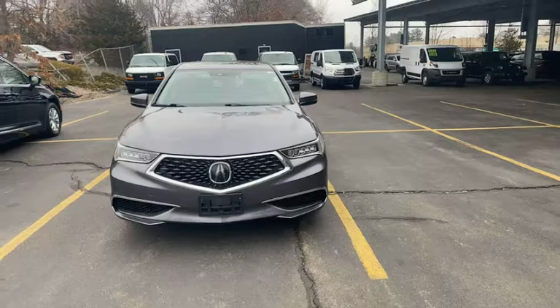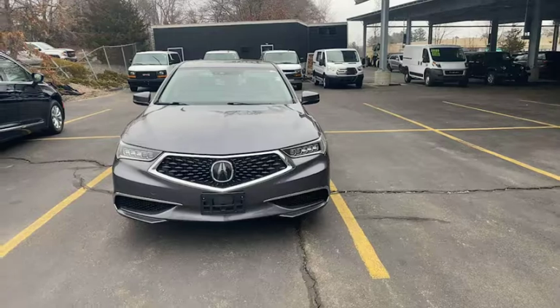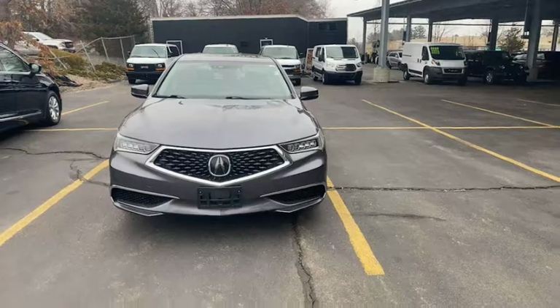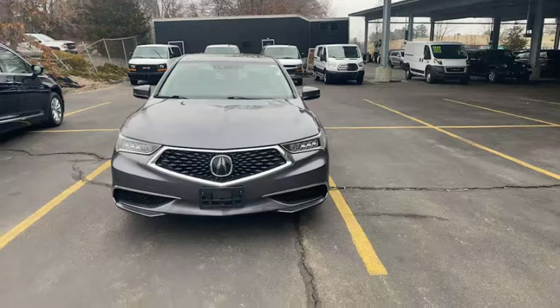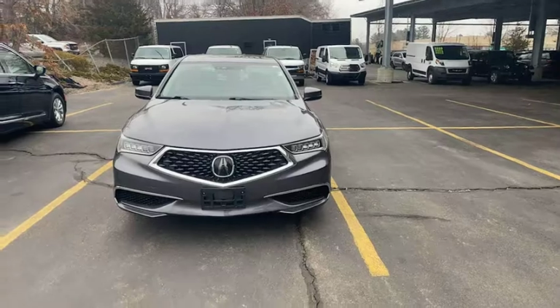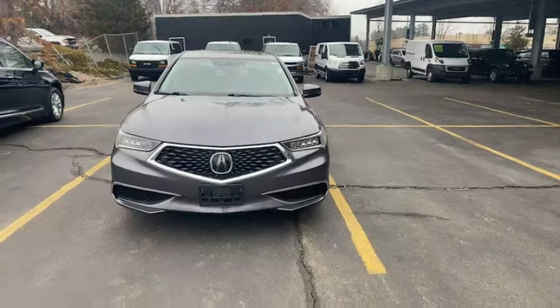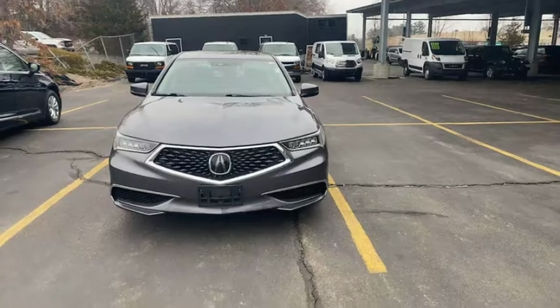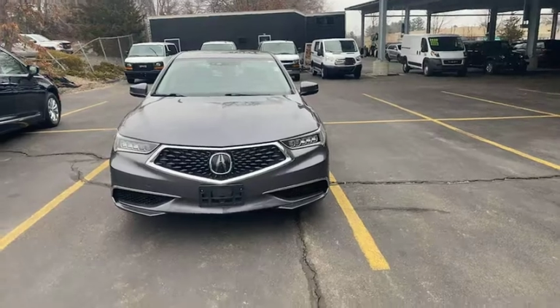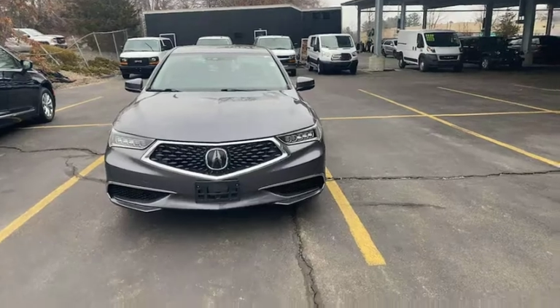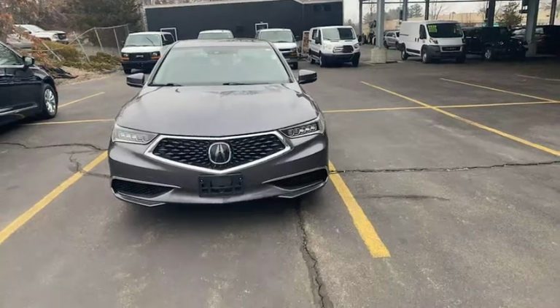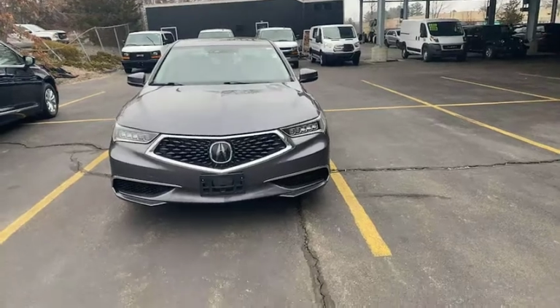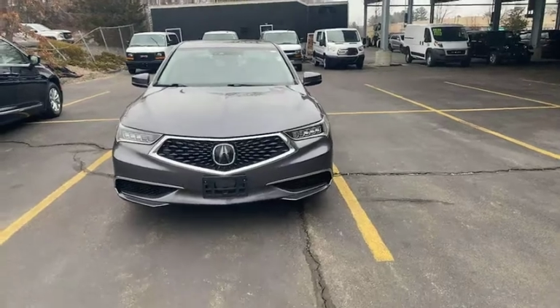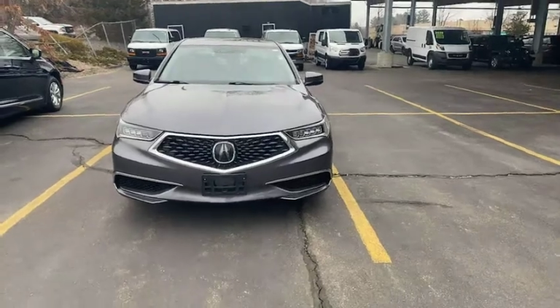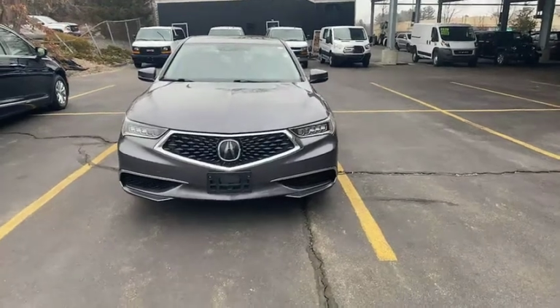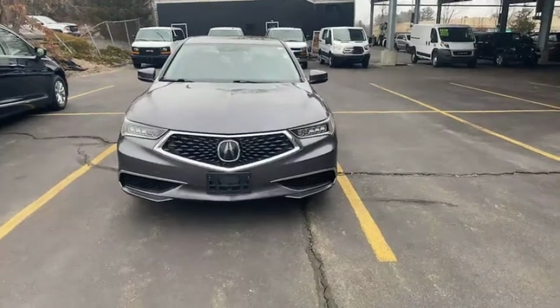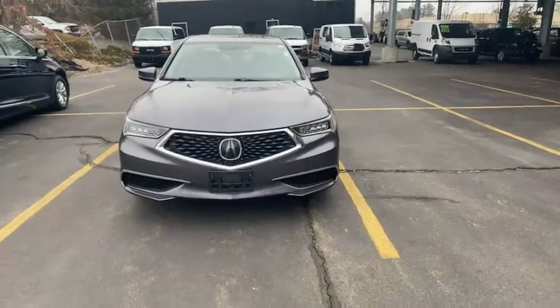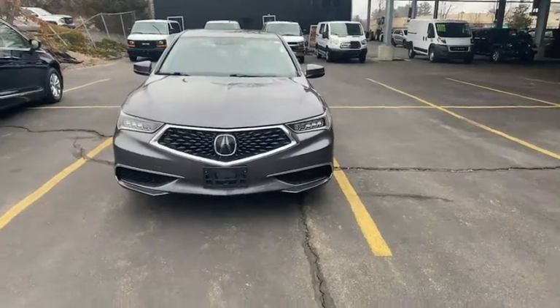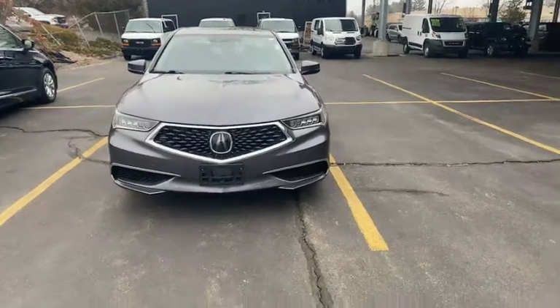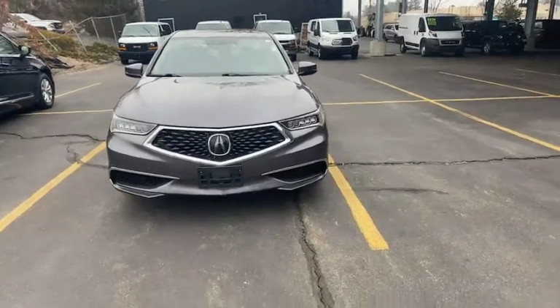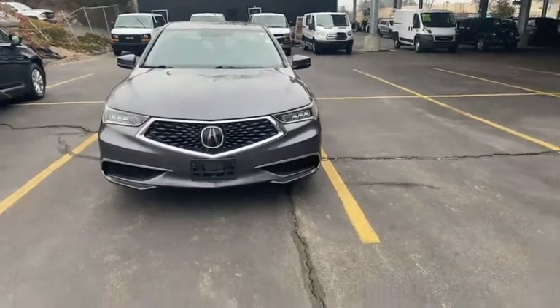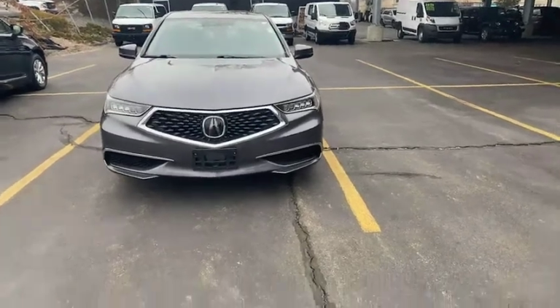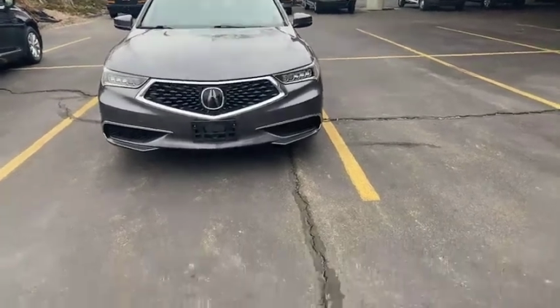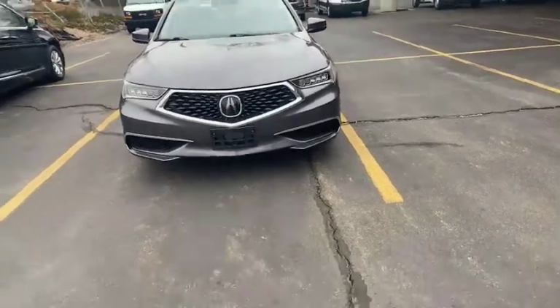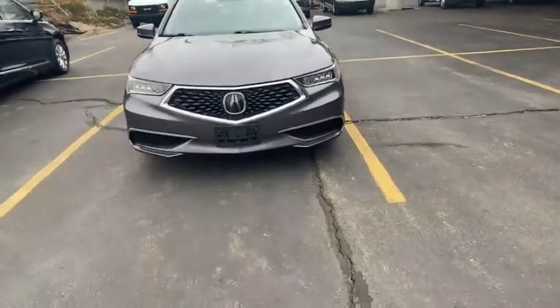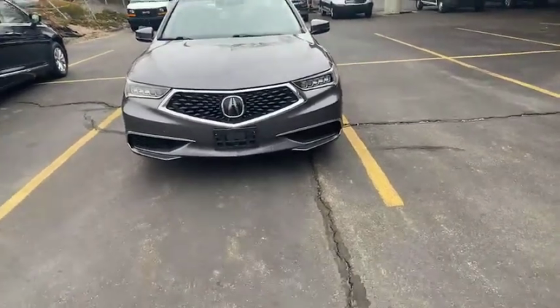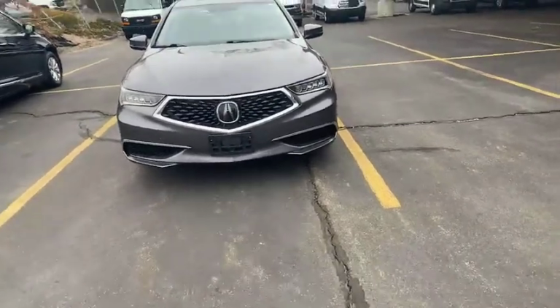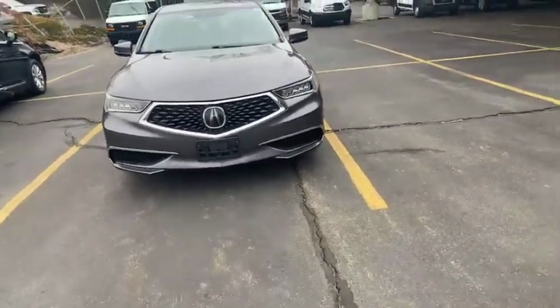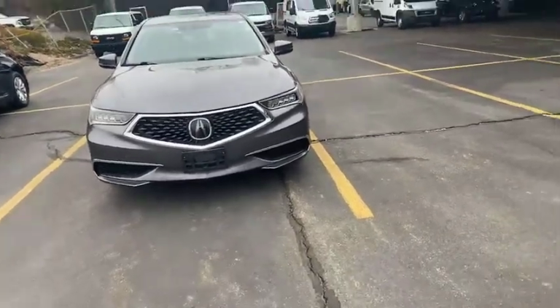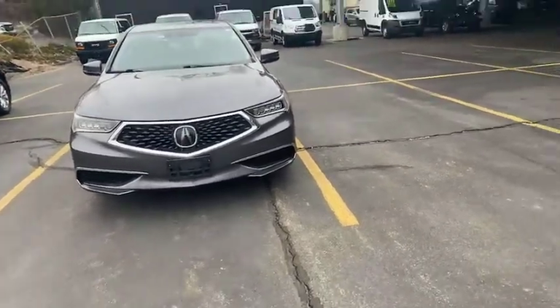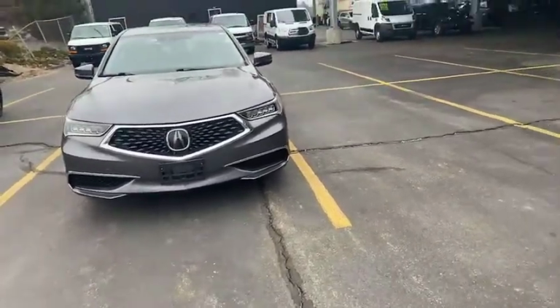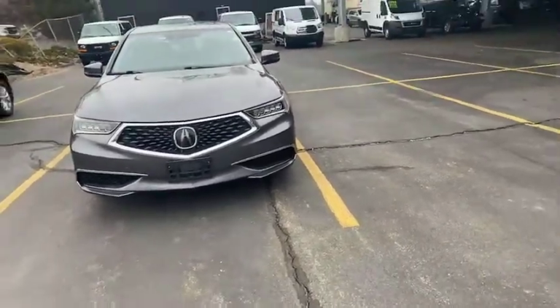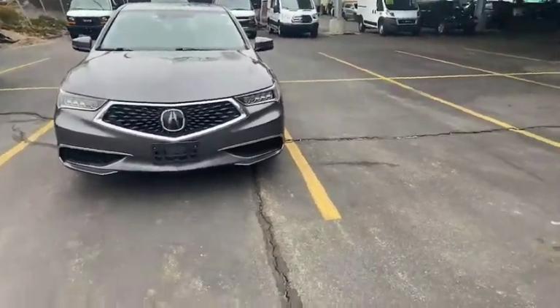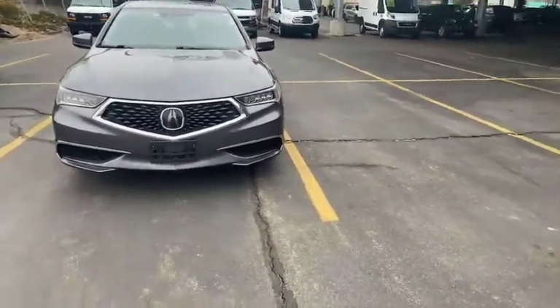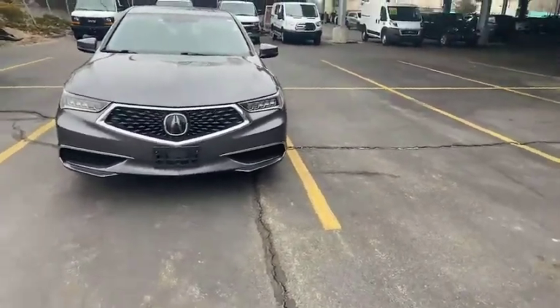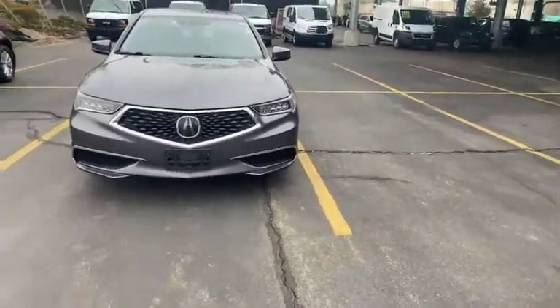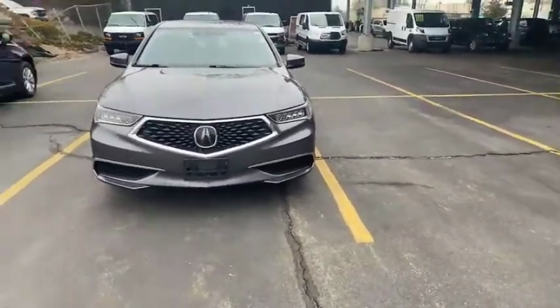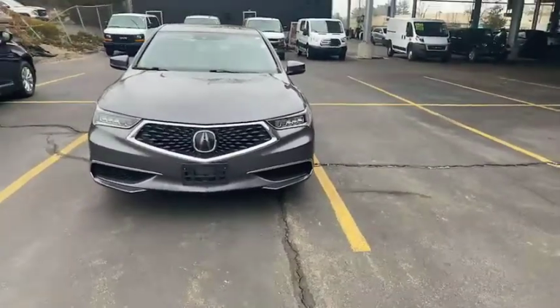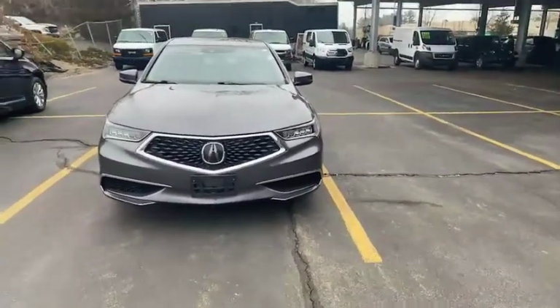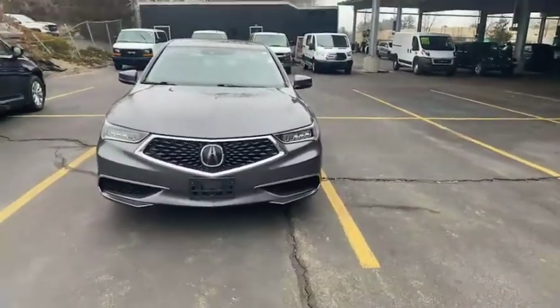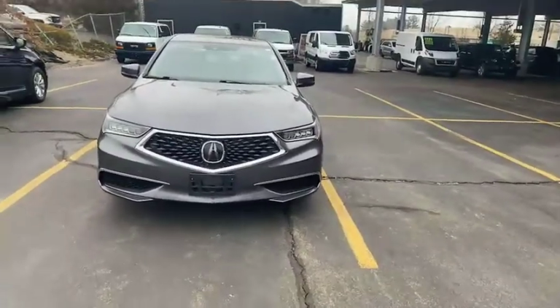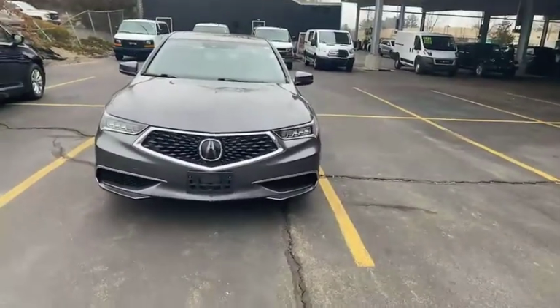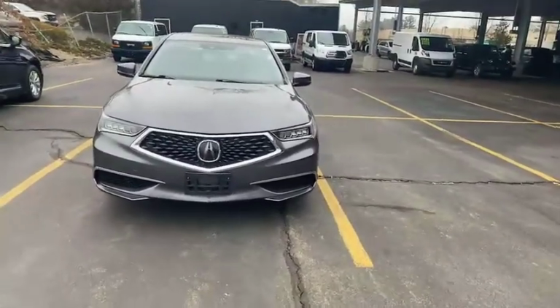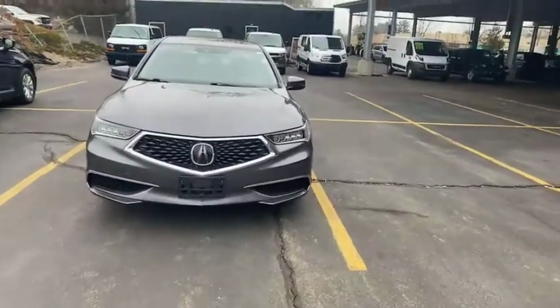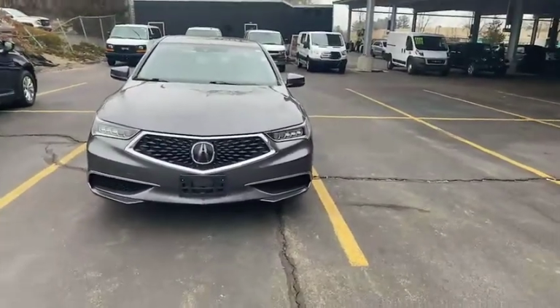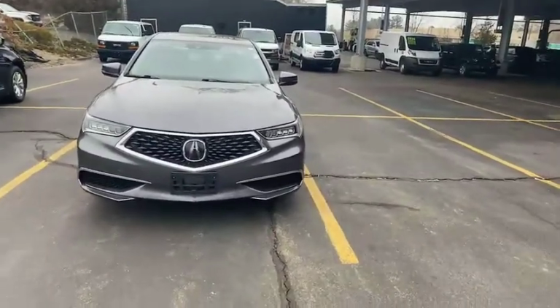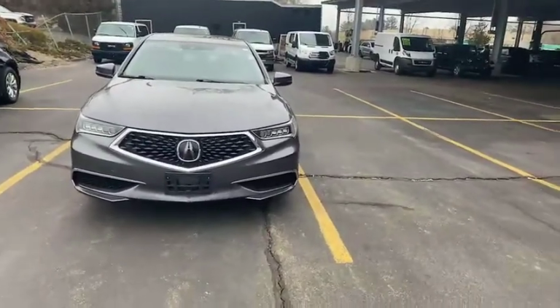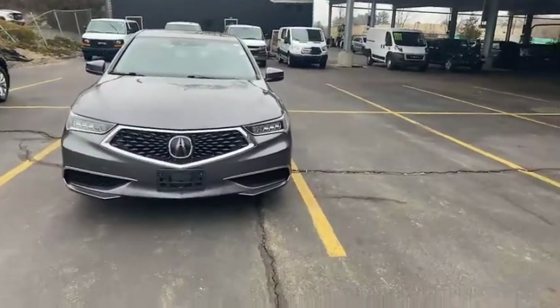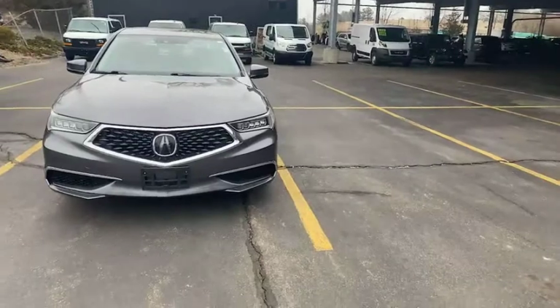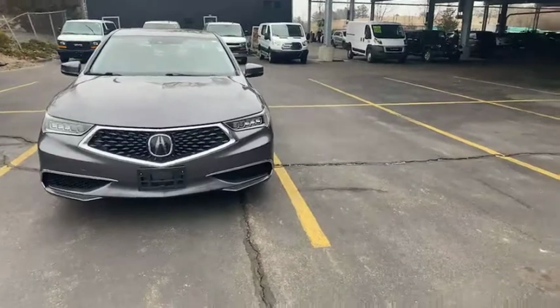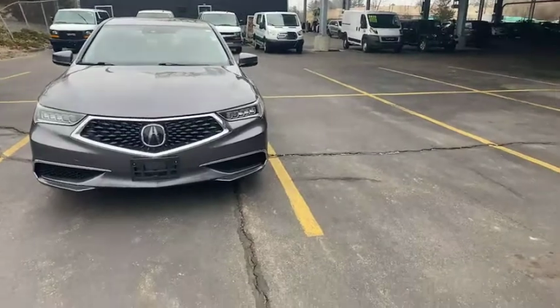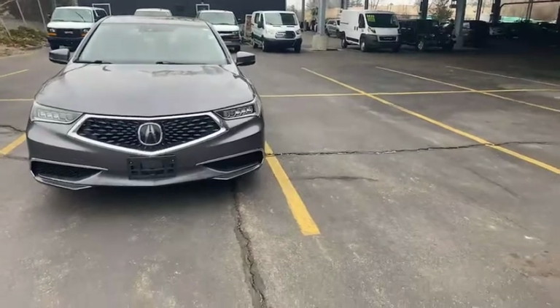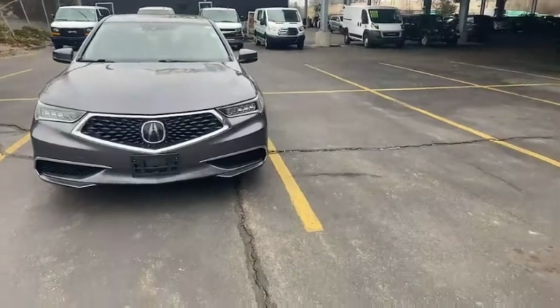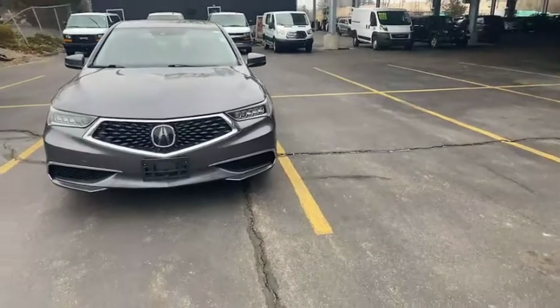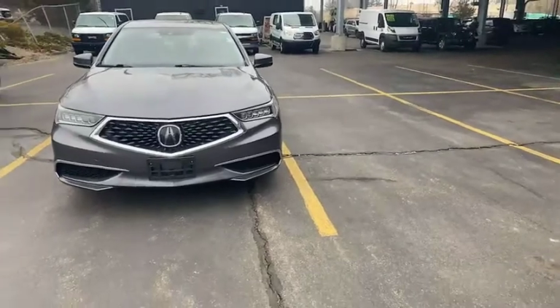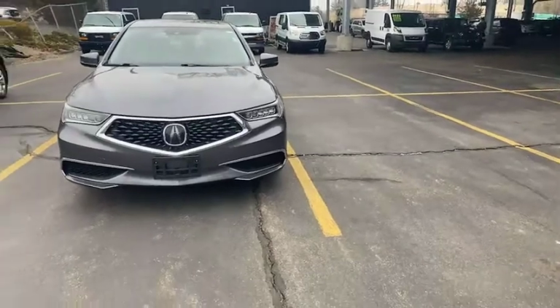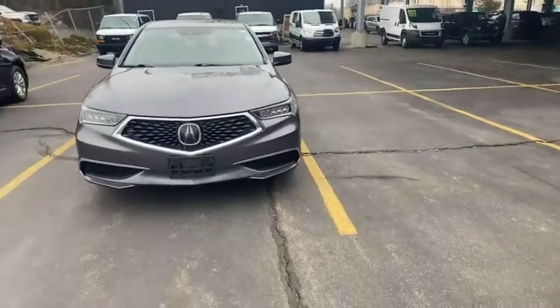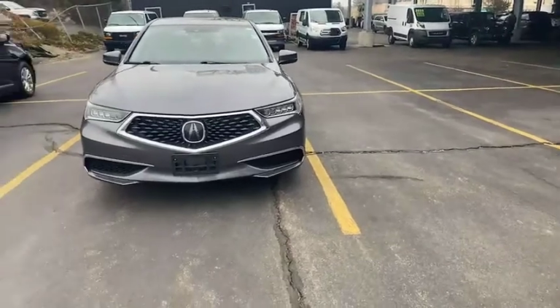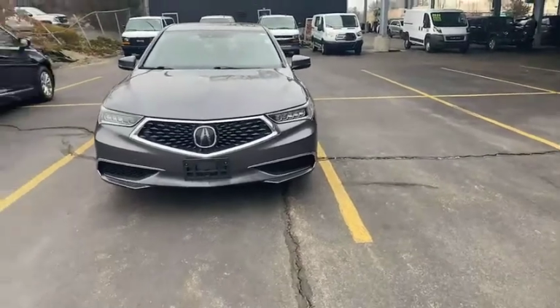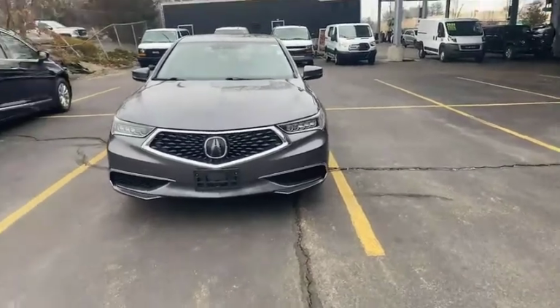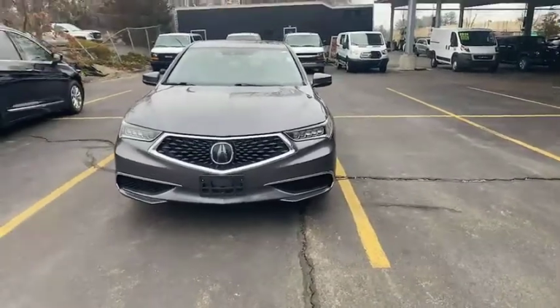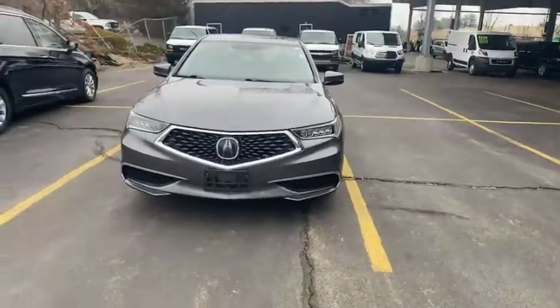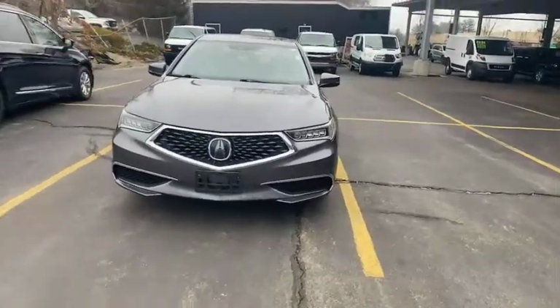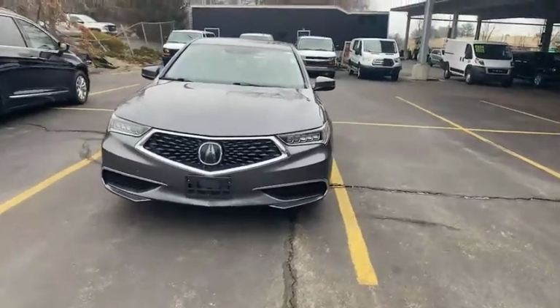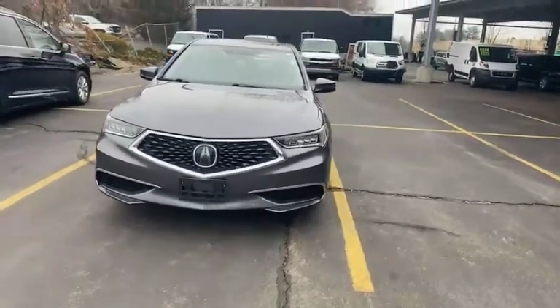Hey guys, Michael with North End Motors here. This is our 2018 Acura TLX. This one's front-wheel drive and also has the technology package.